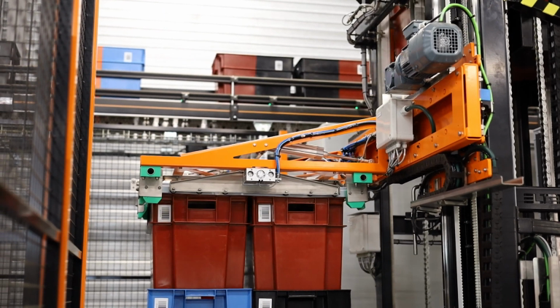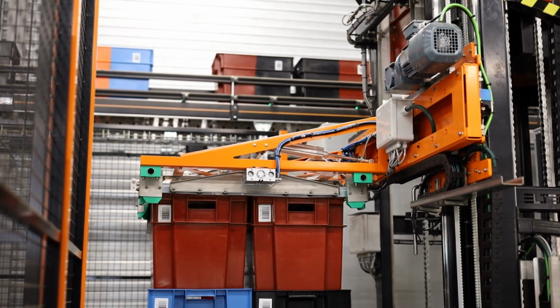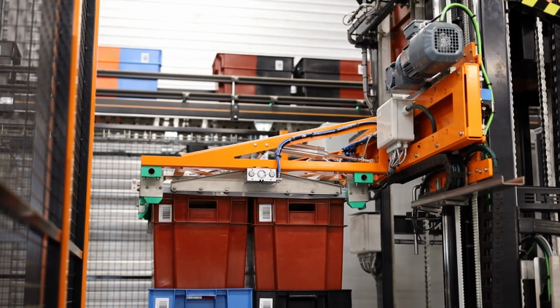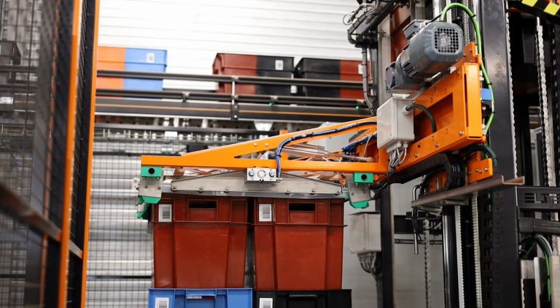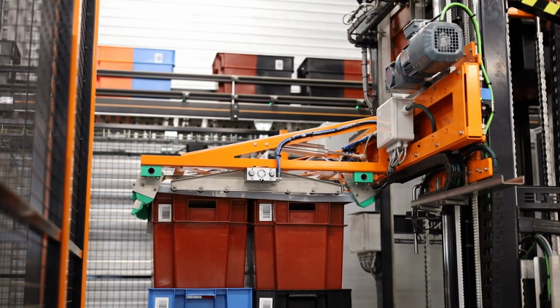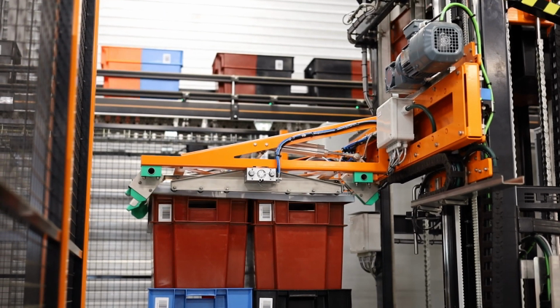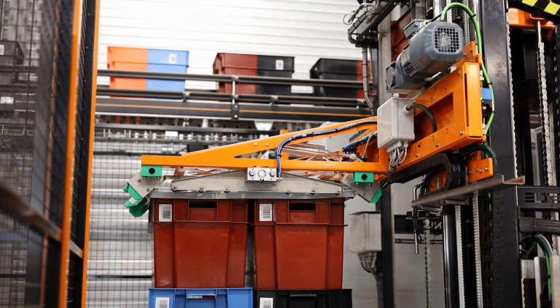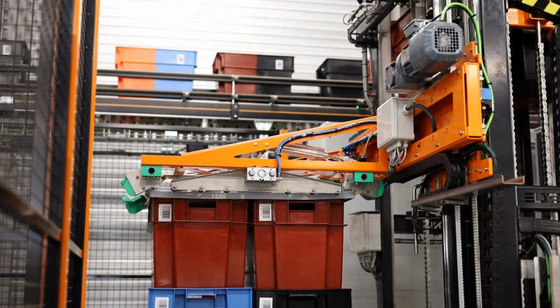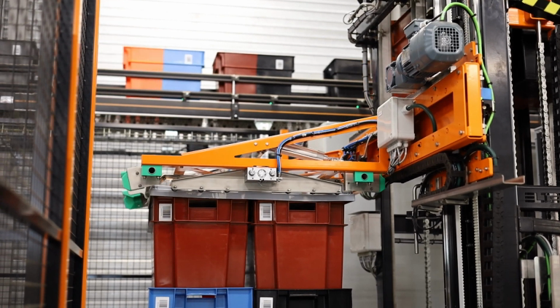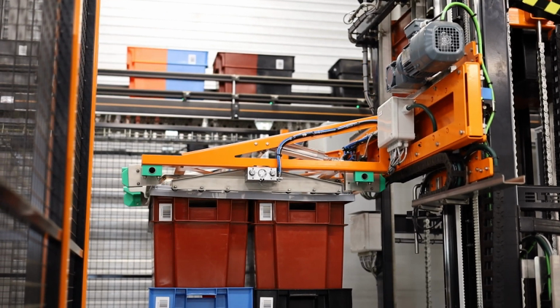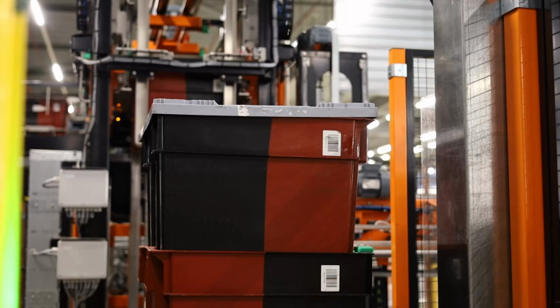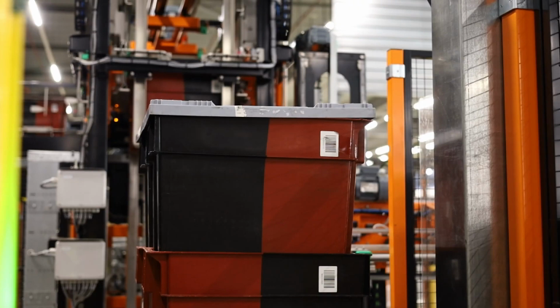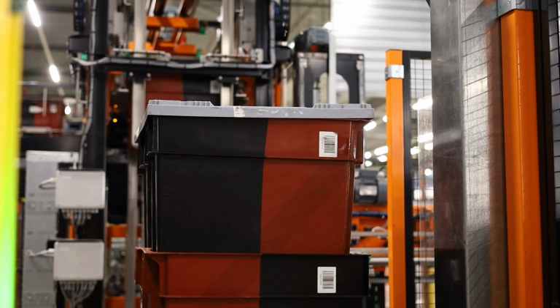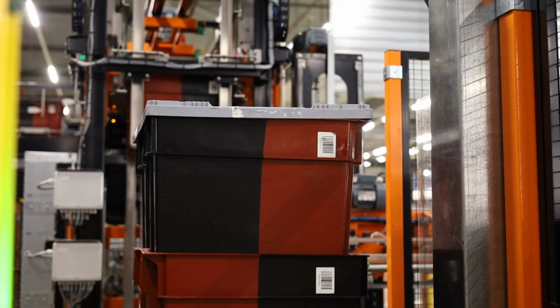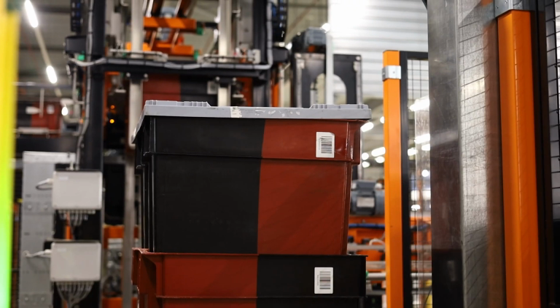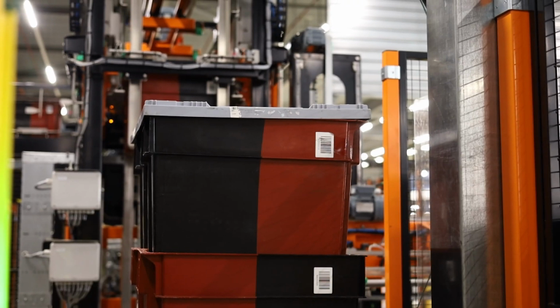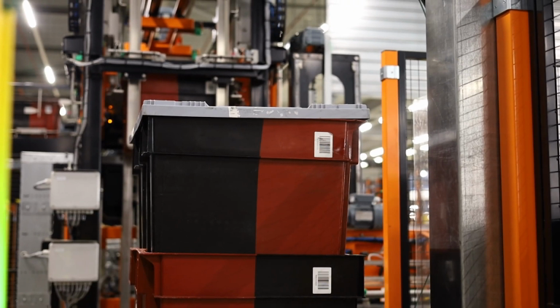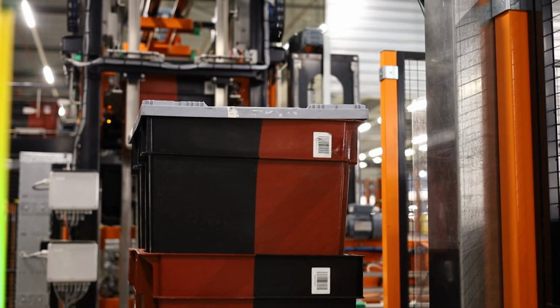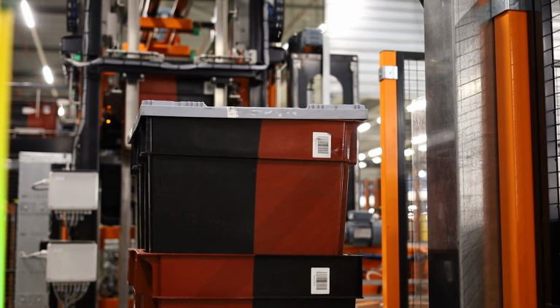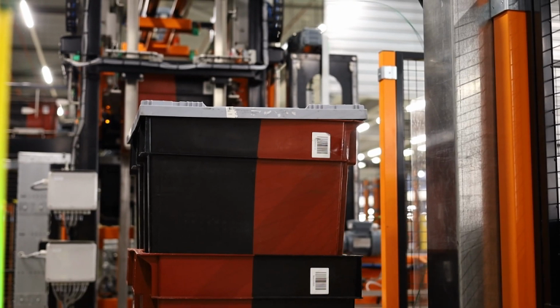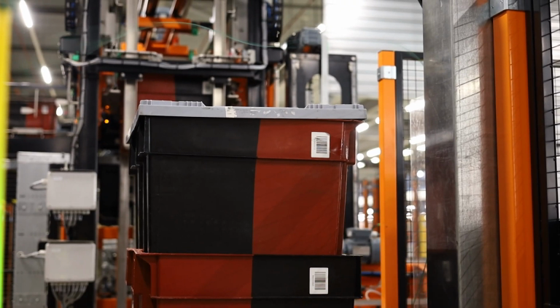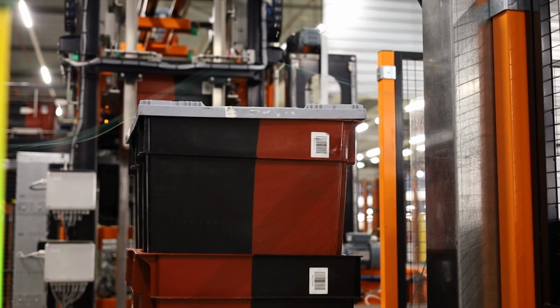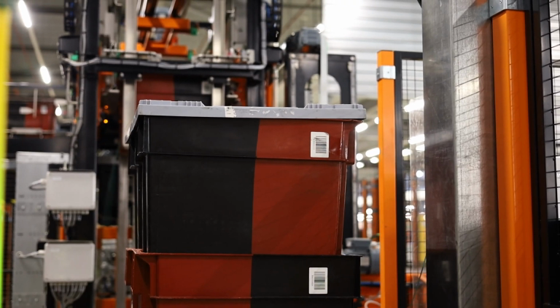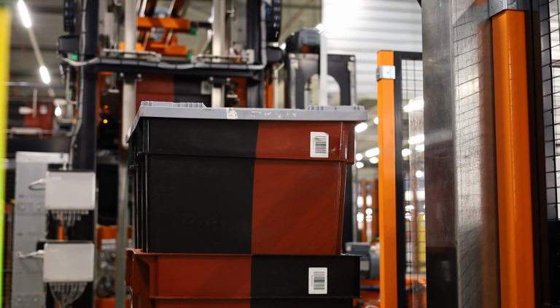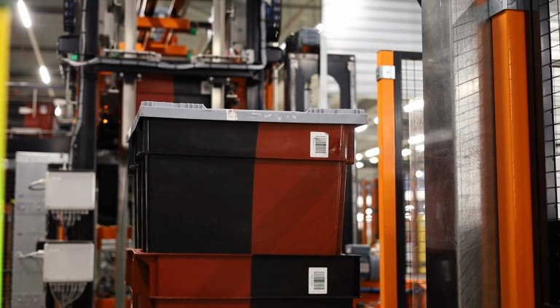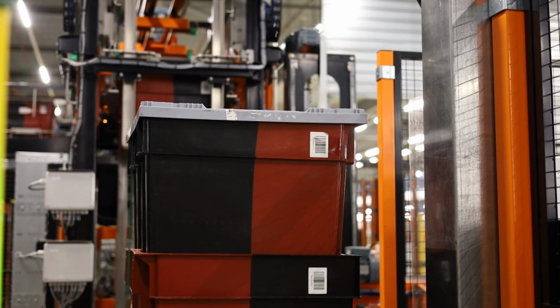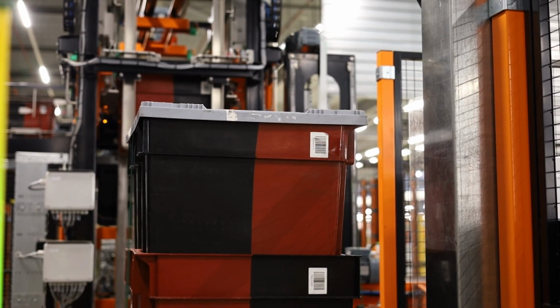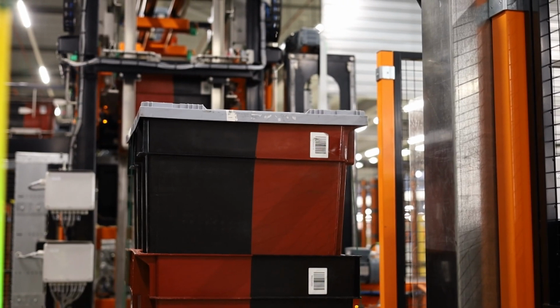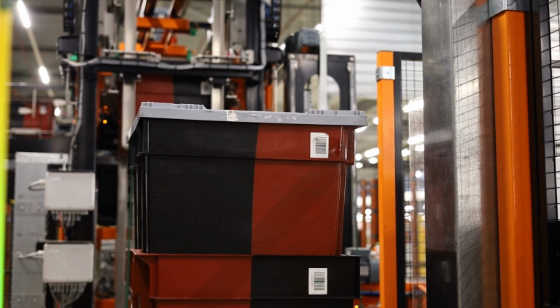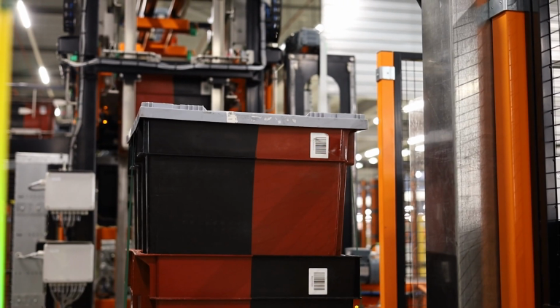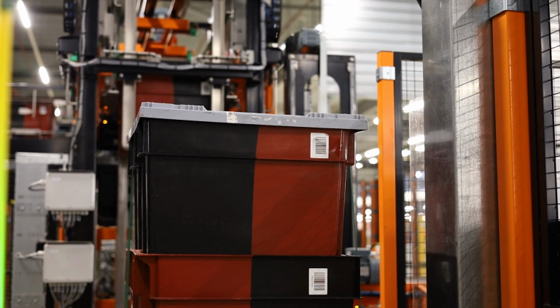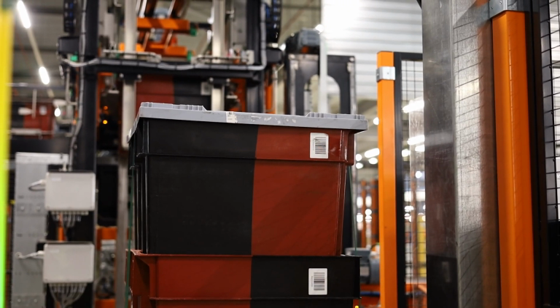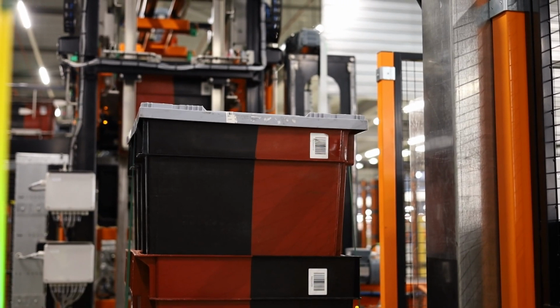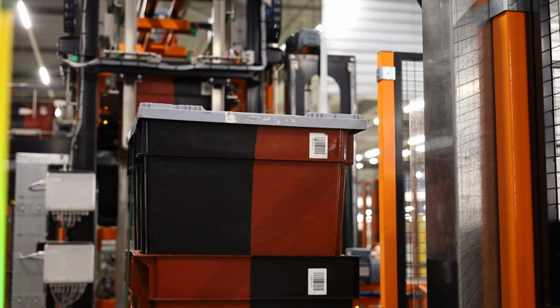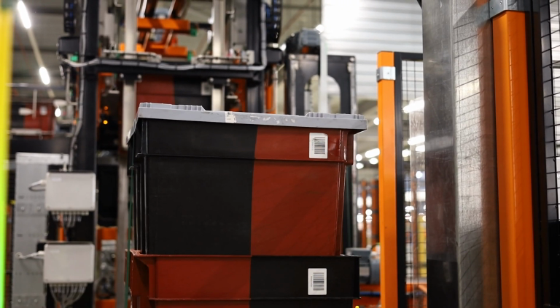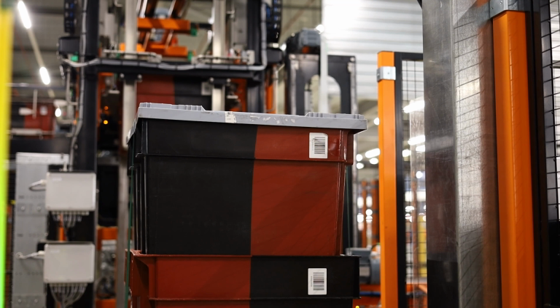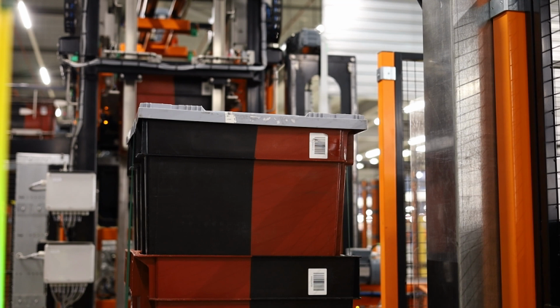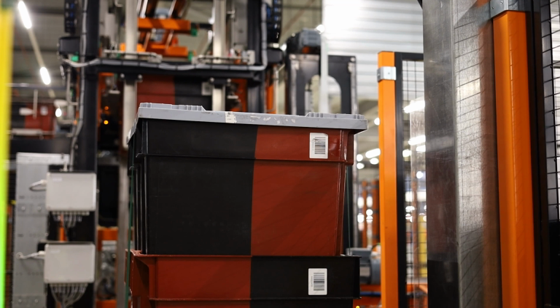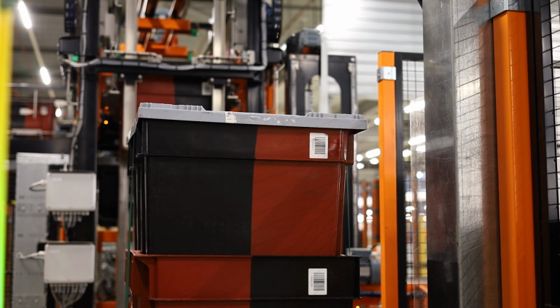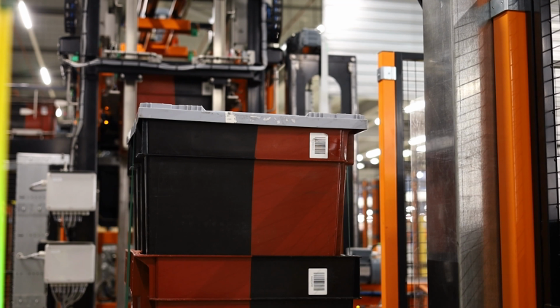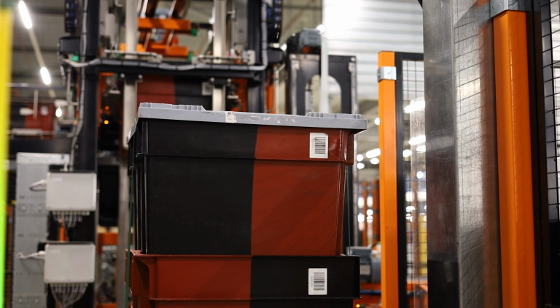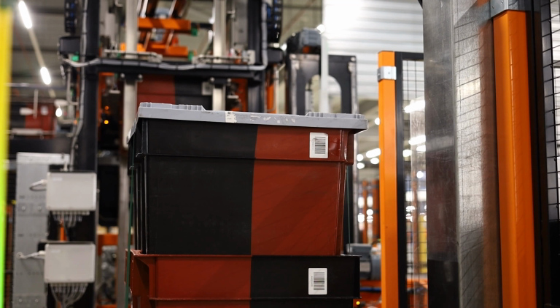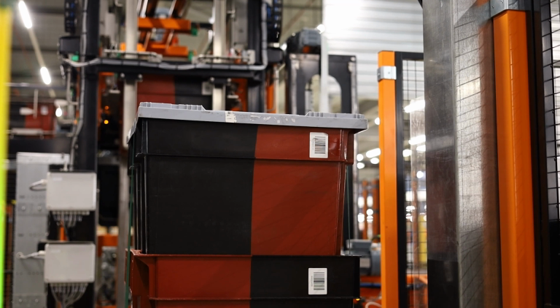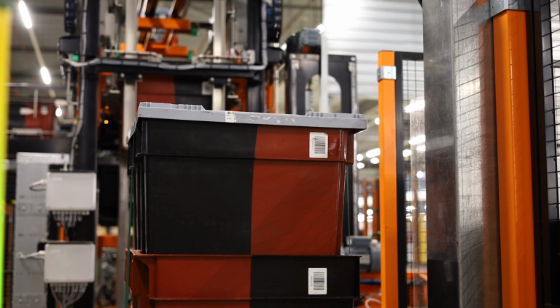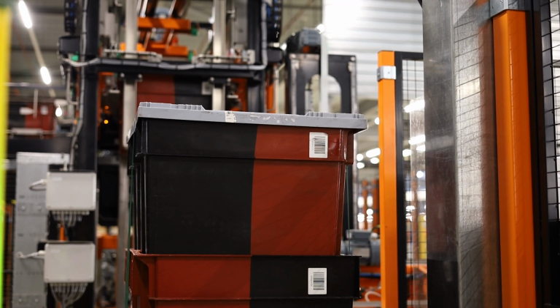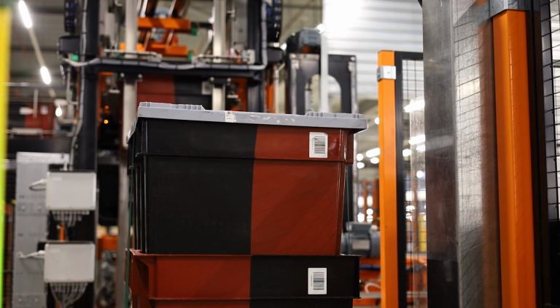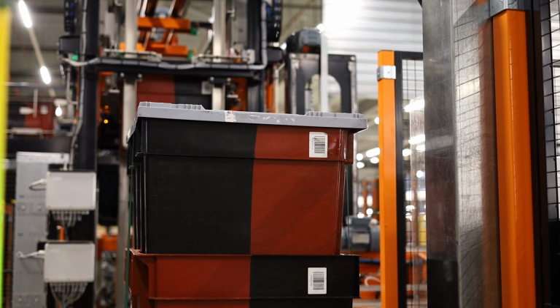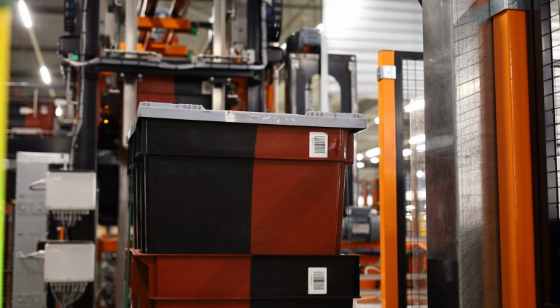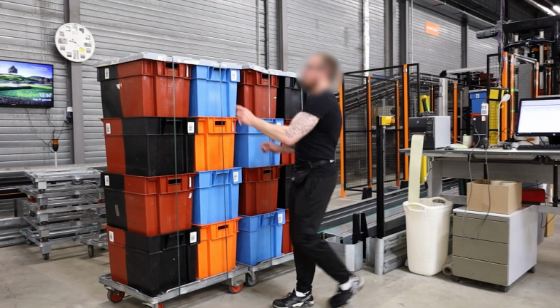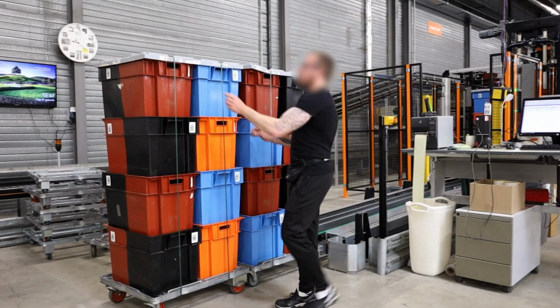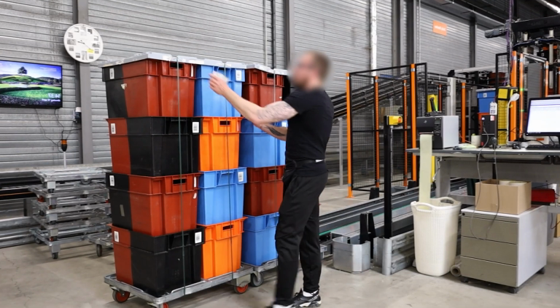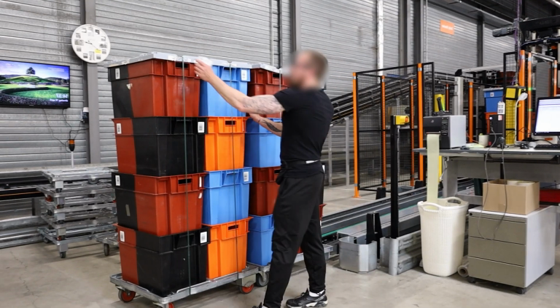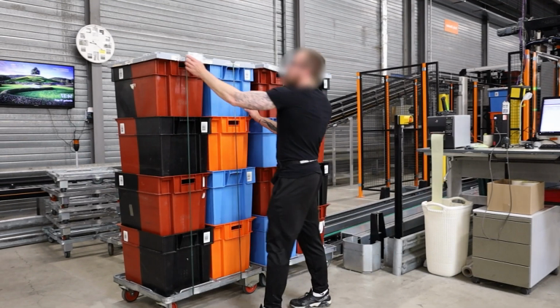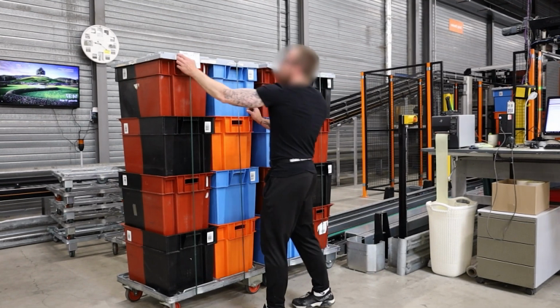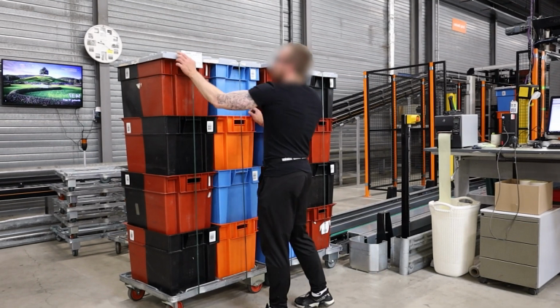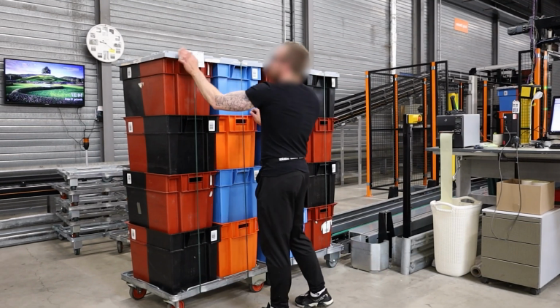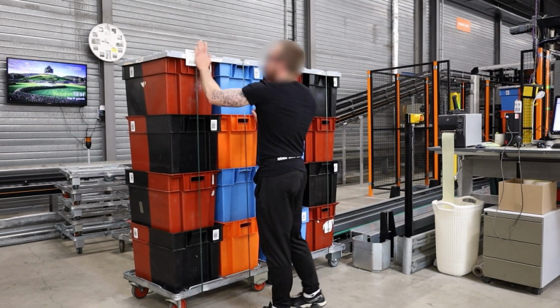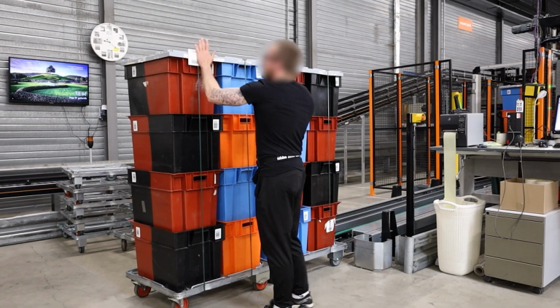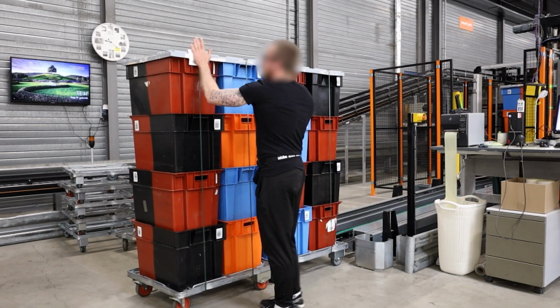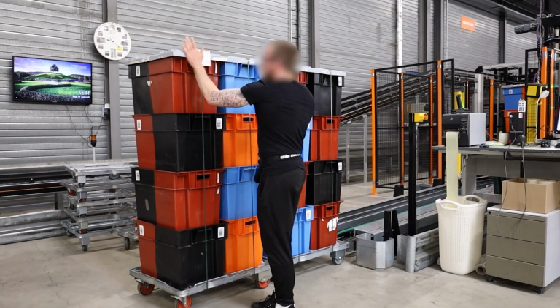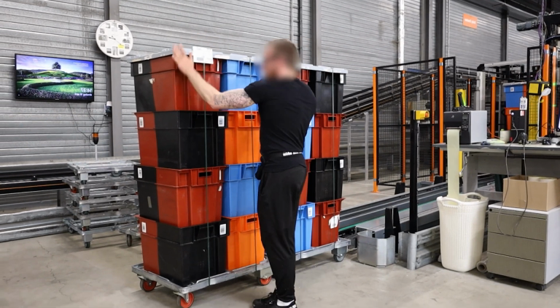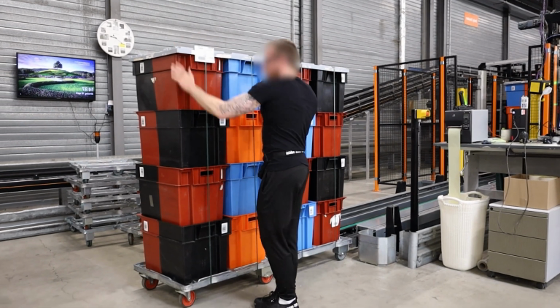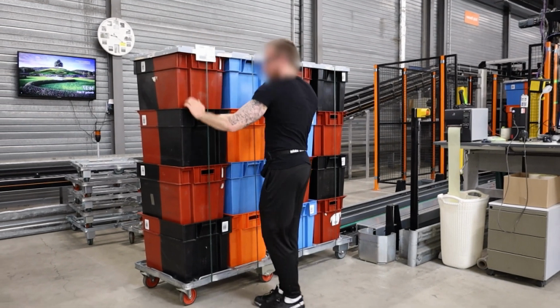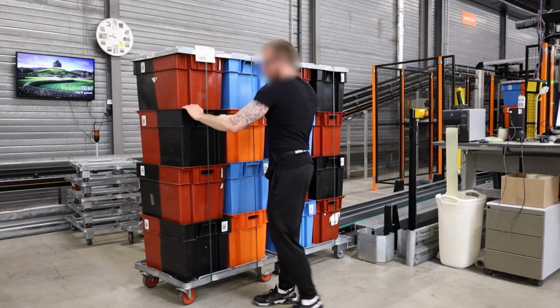On the next position, the loaded dolly will be automatically strapped and transported out of the dolly loader at ground floor level.